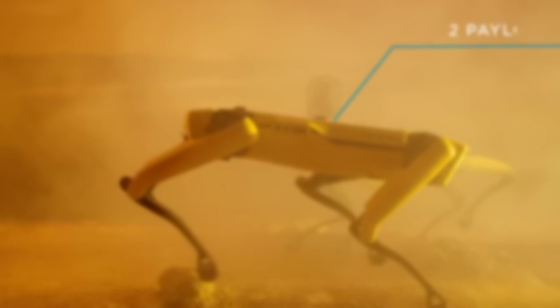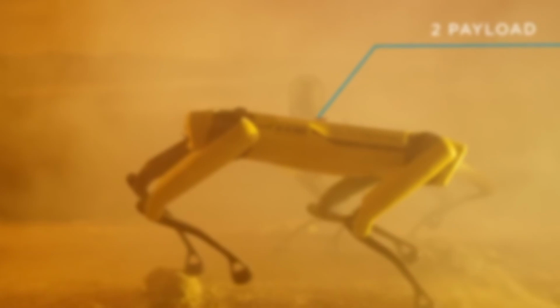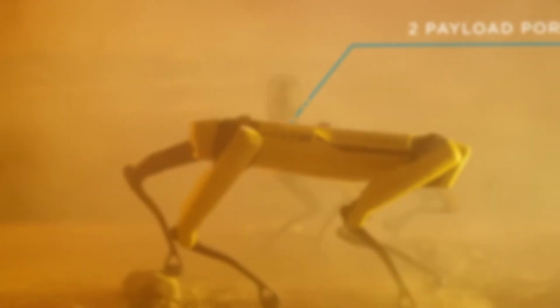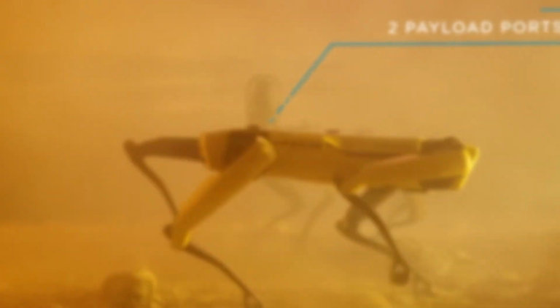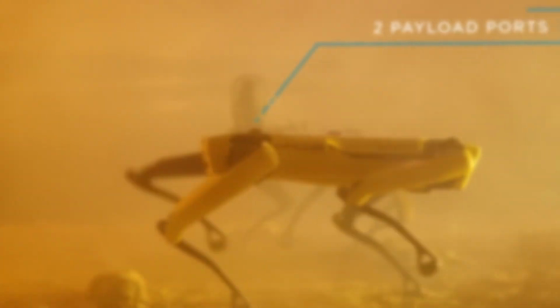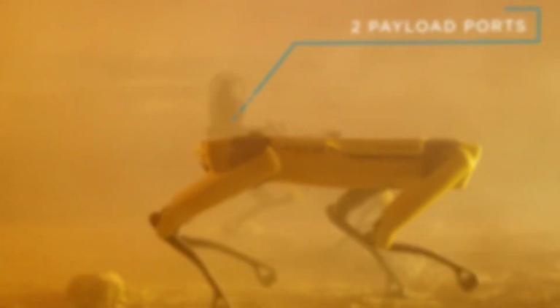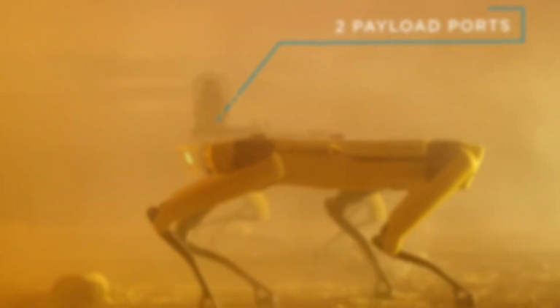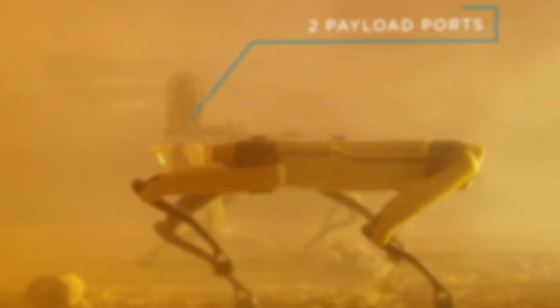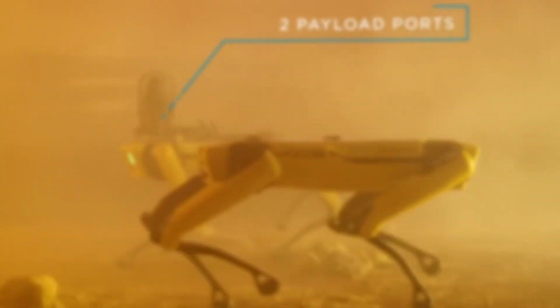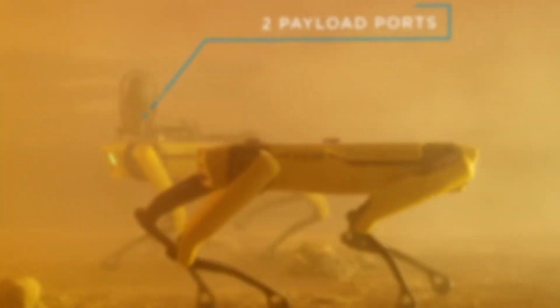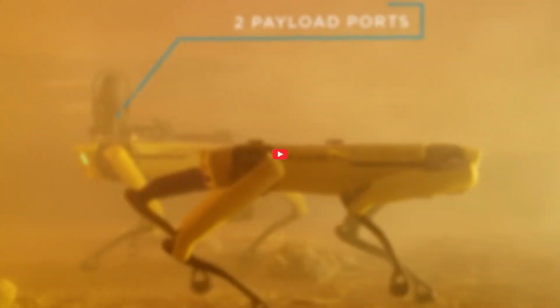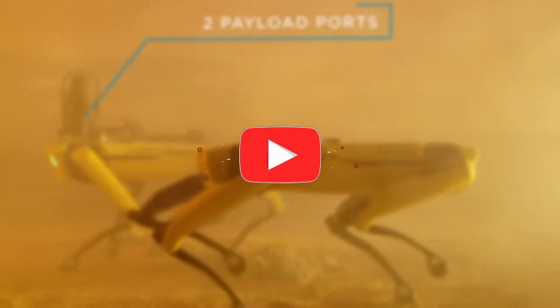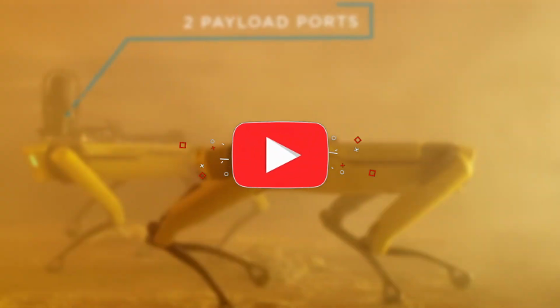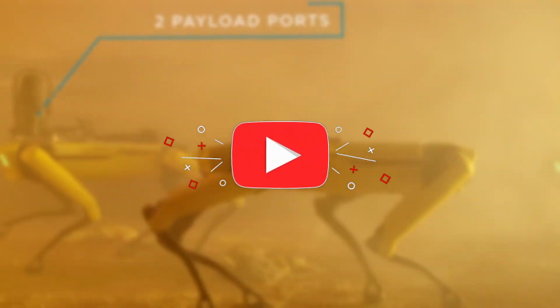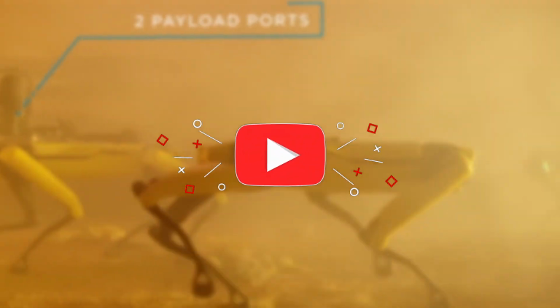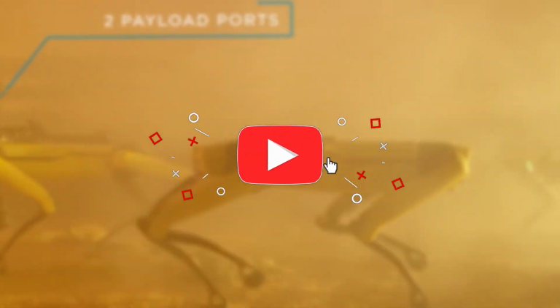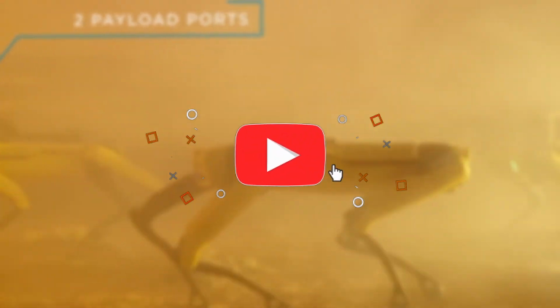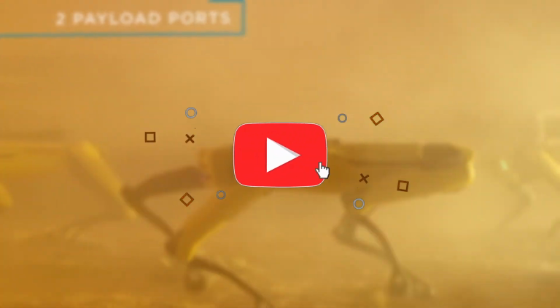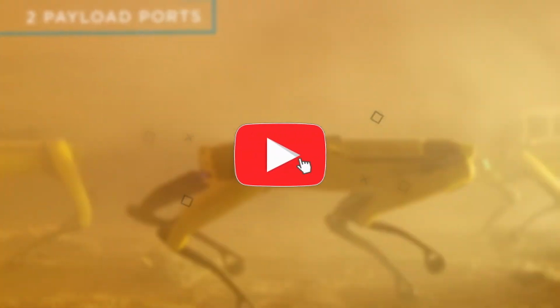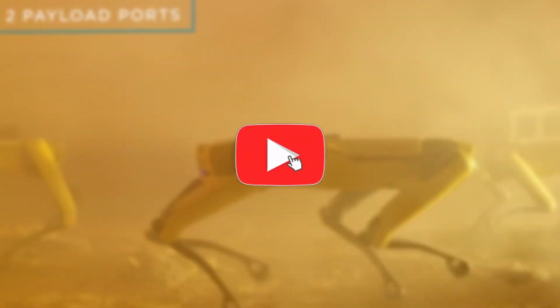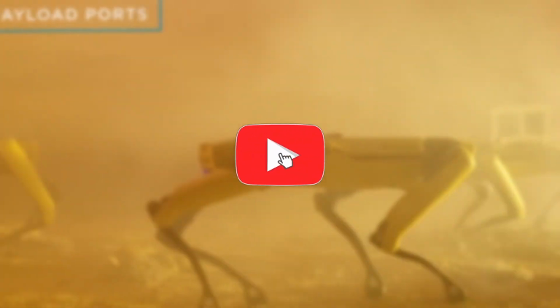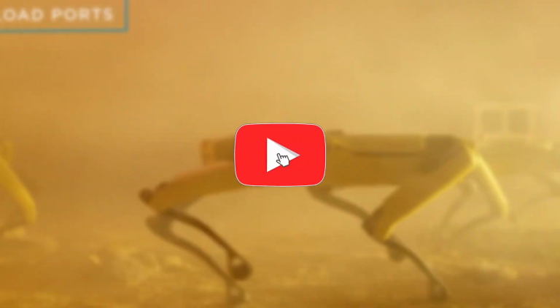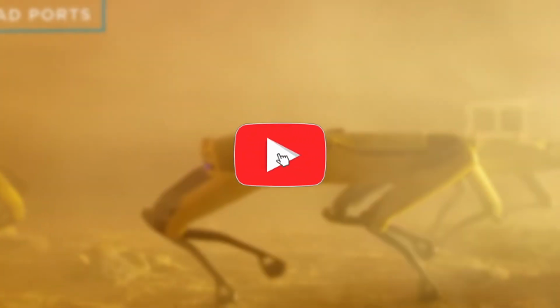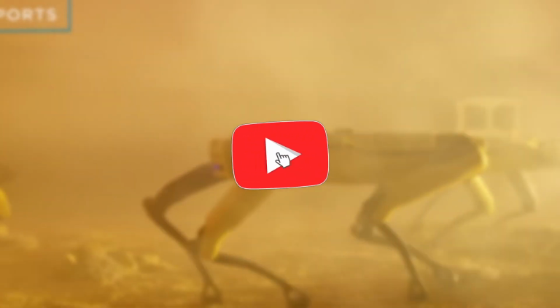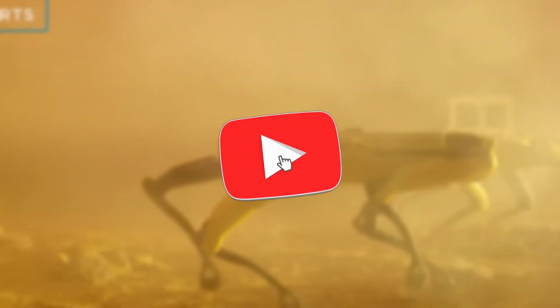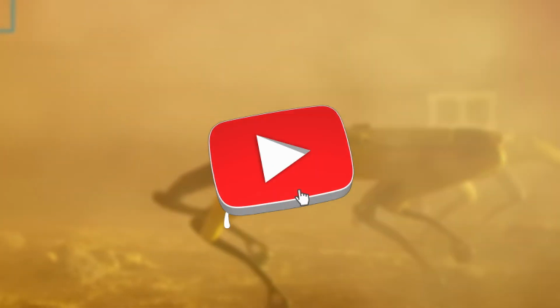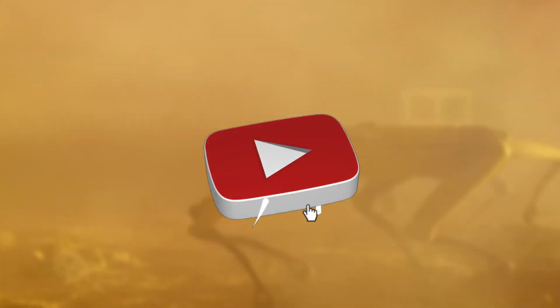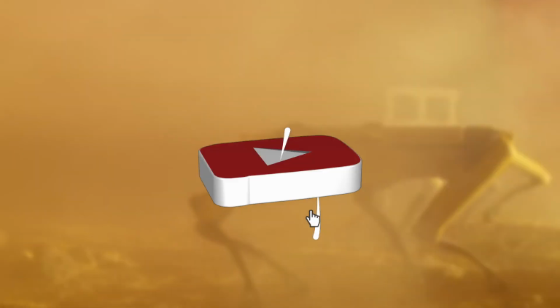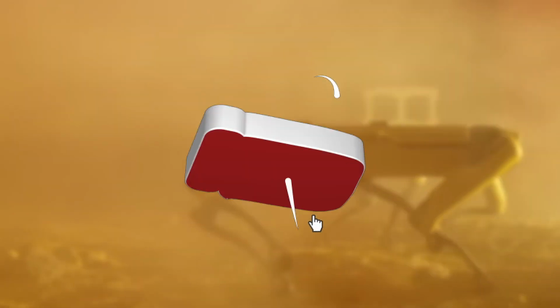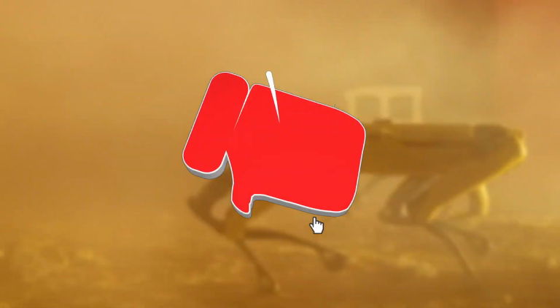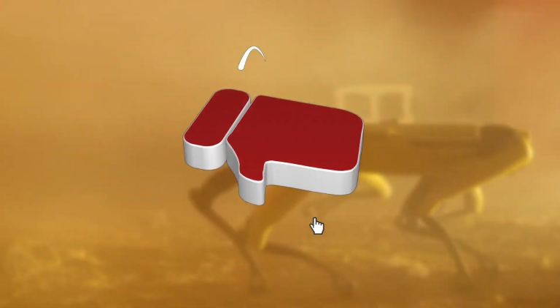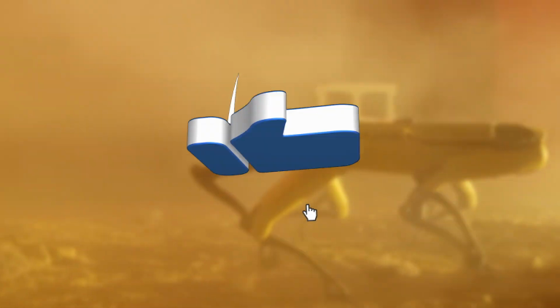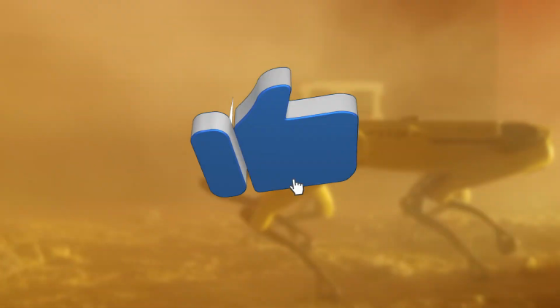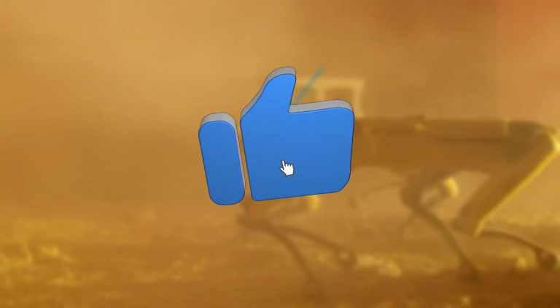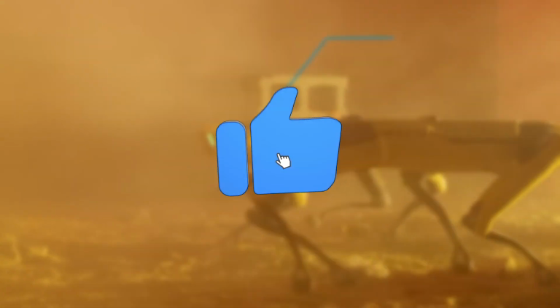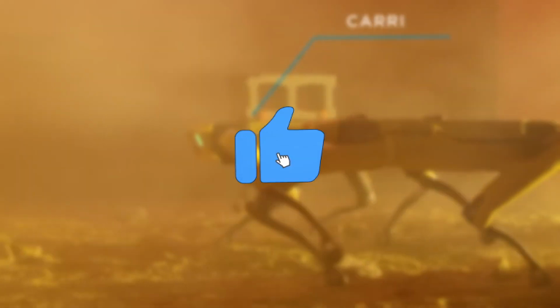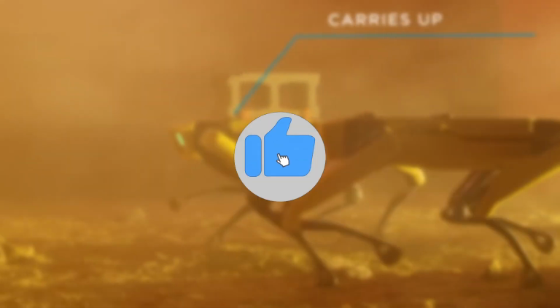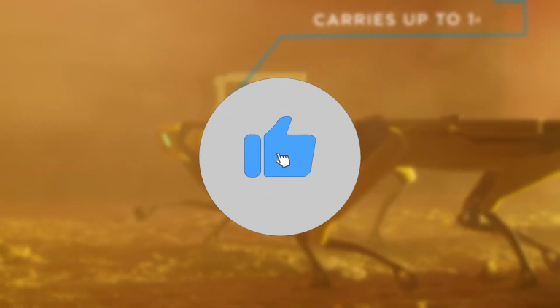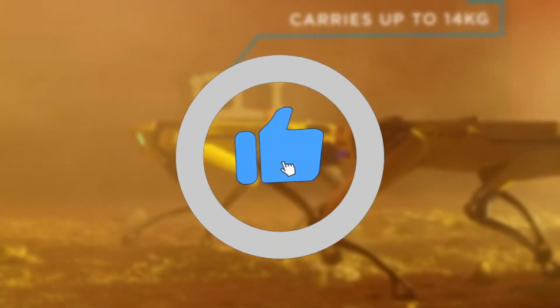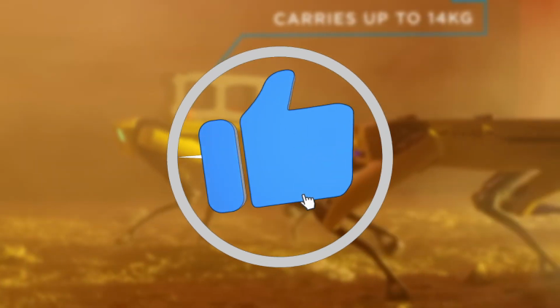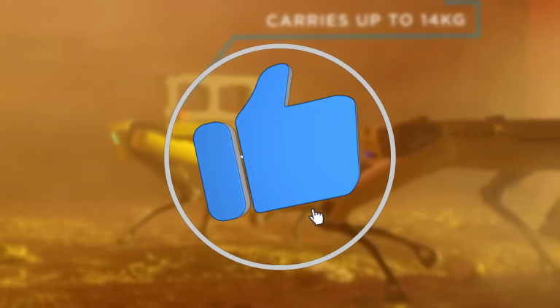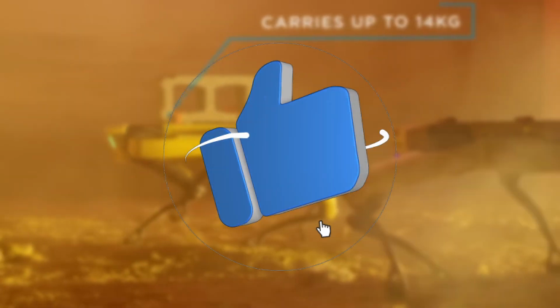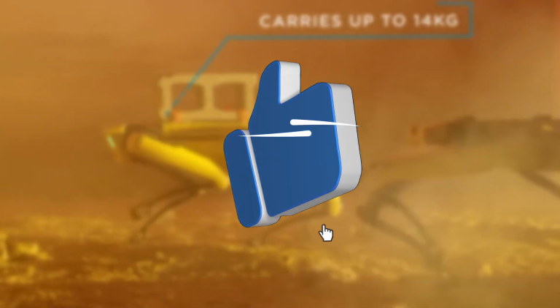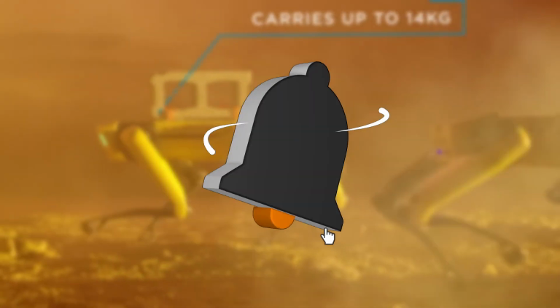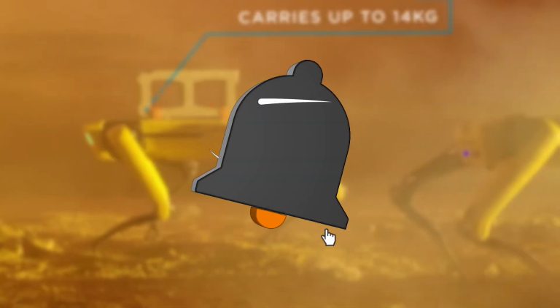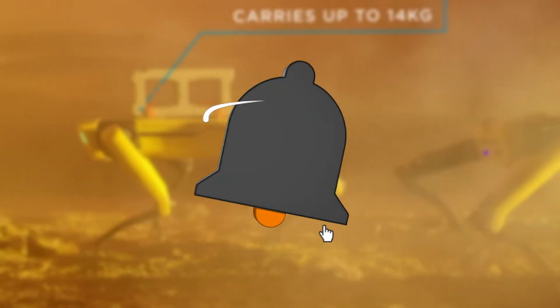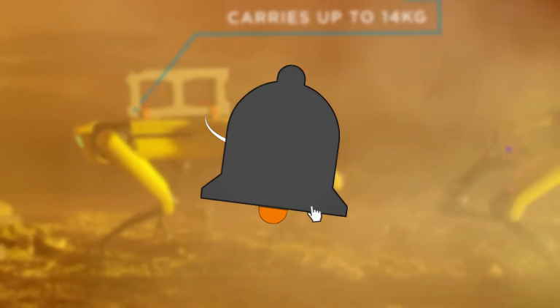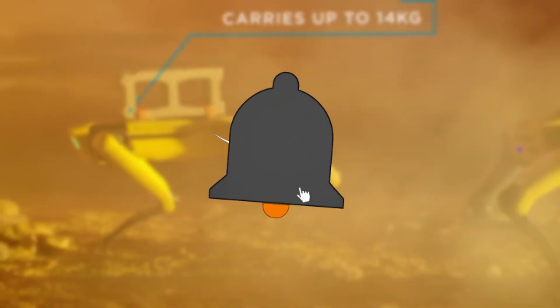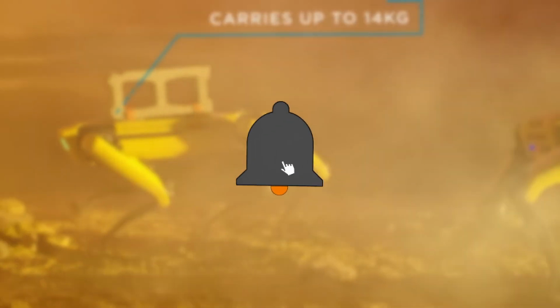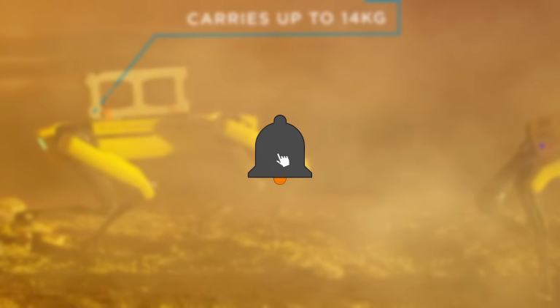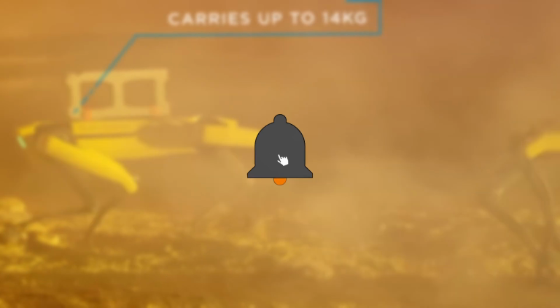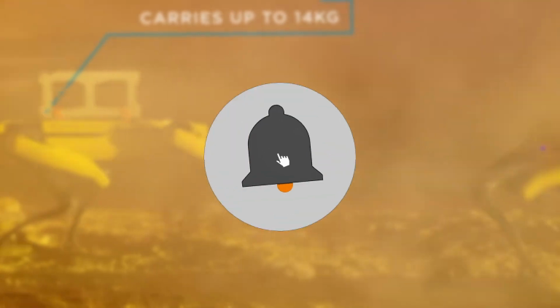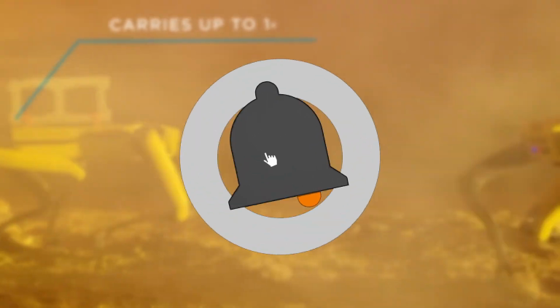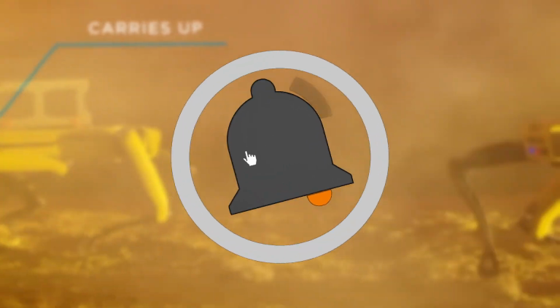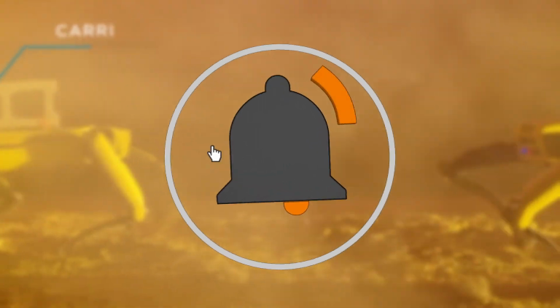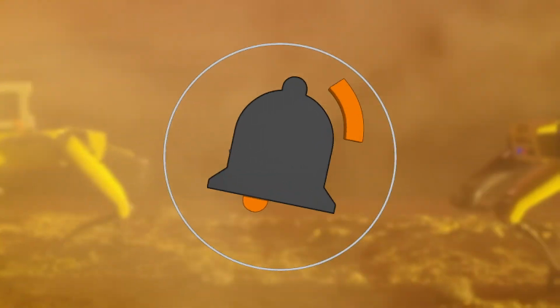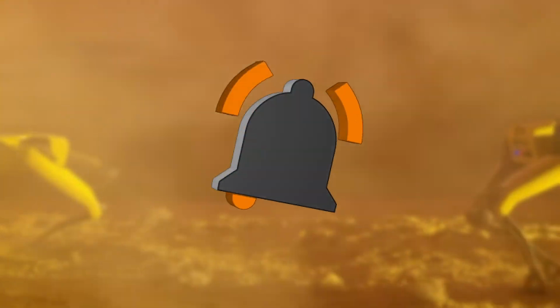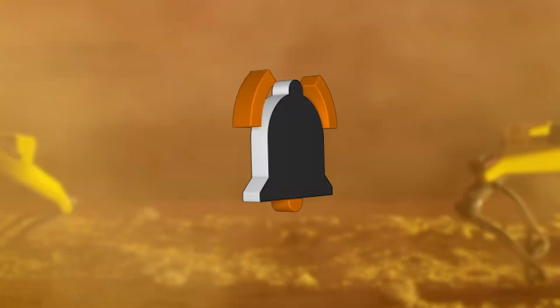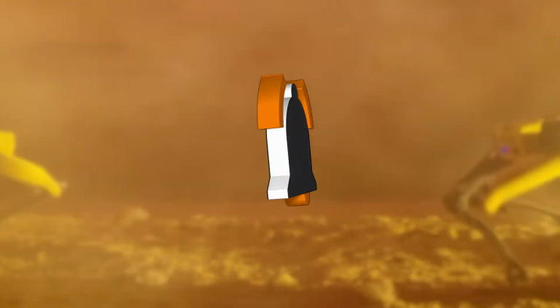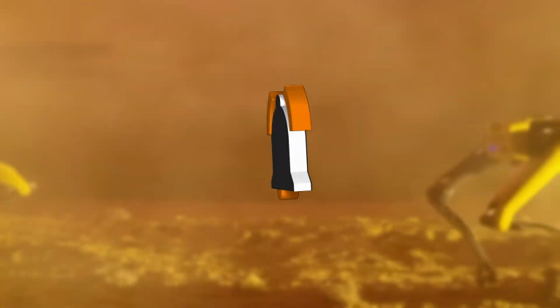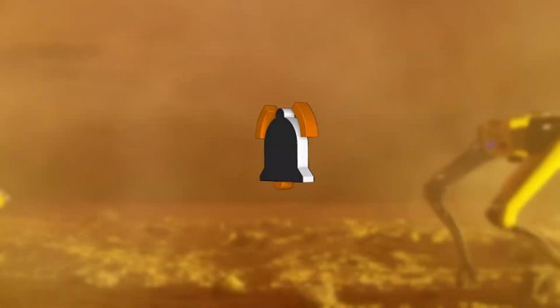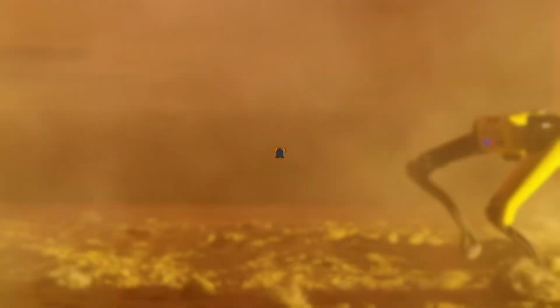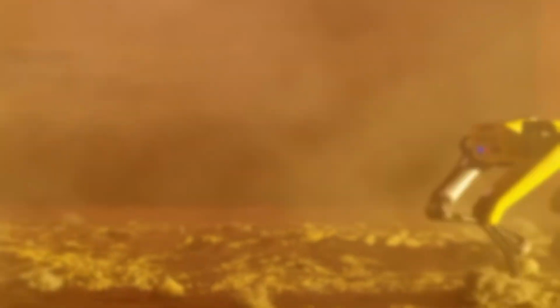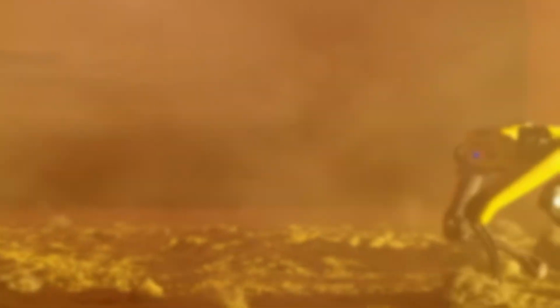Before watching the rest of the video, please subscribe, like, and hit that notification button to support us in making more videos. Let's get started!